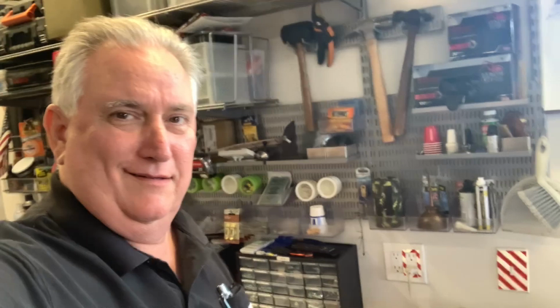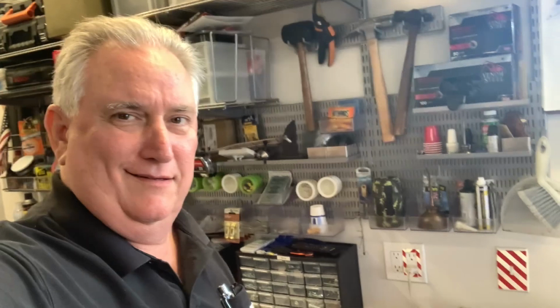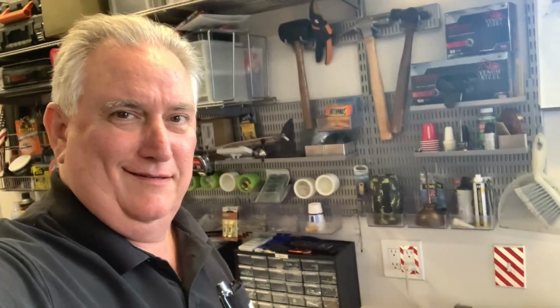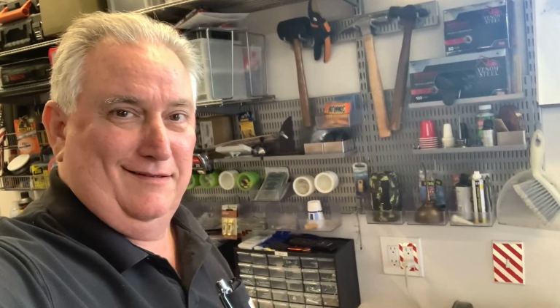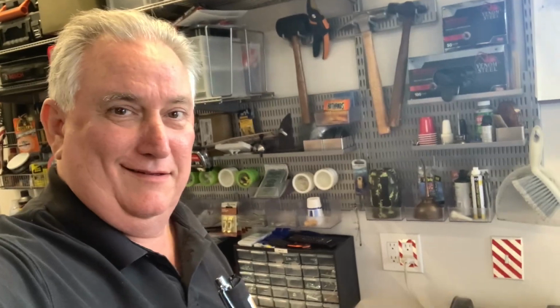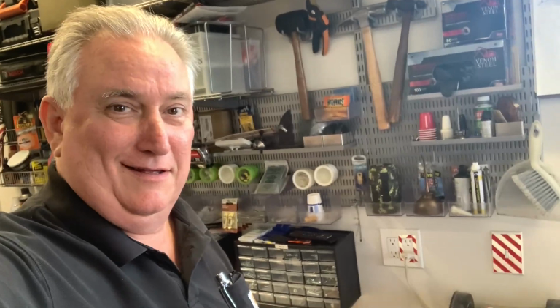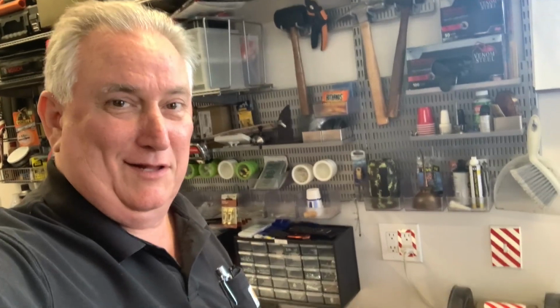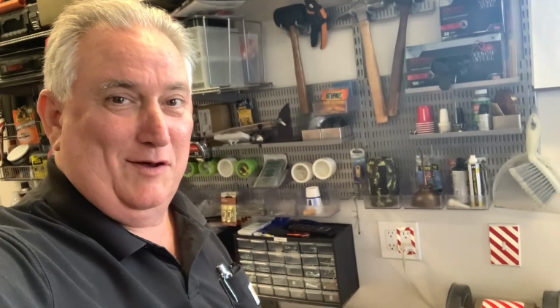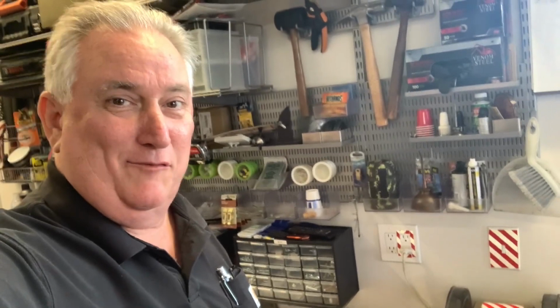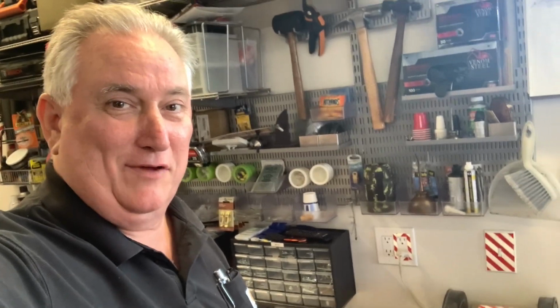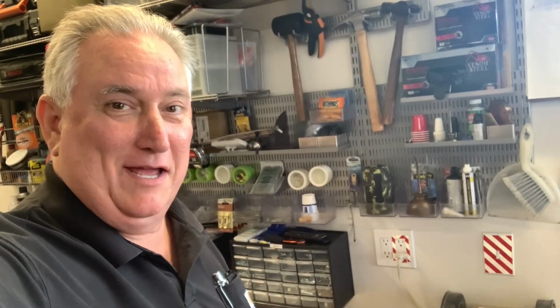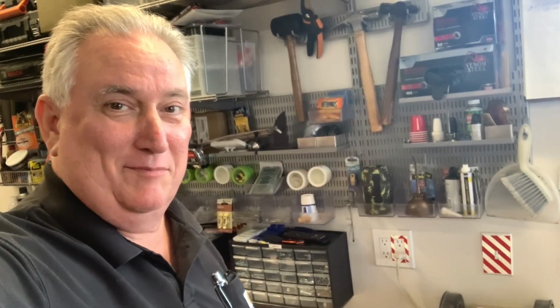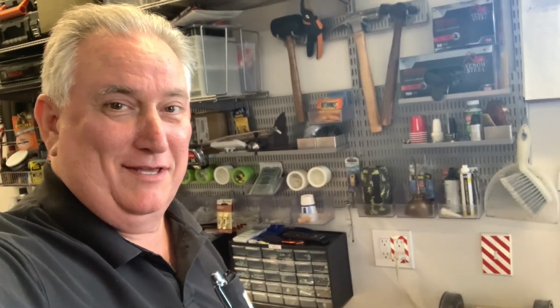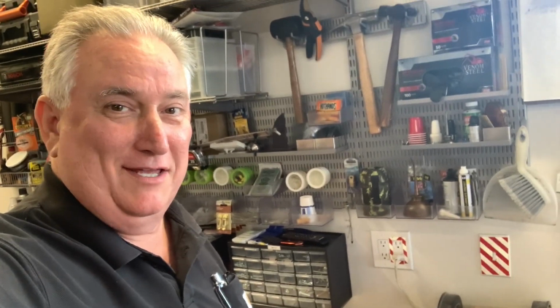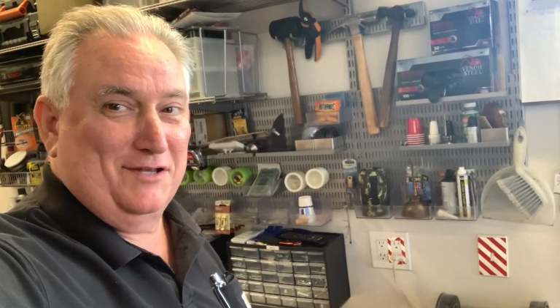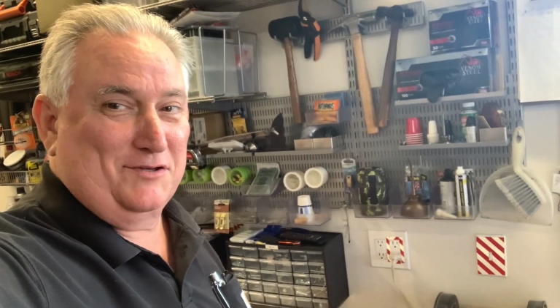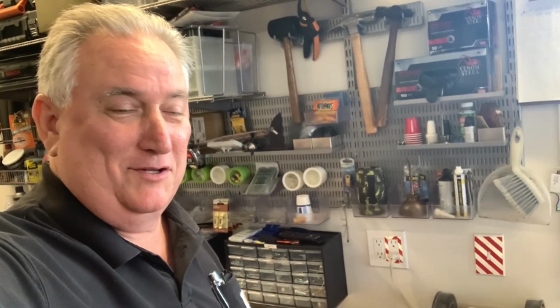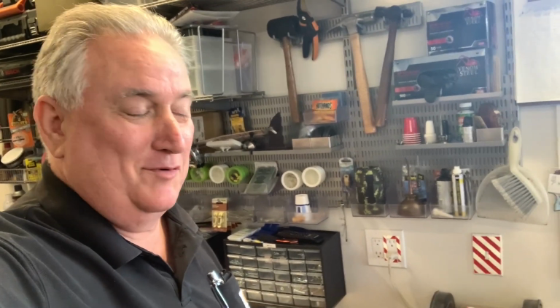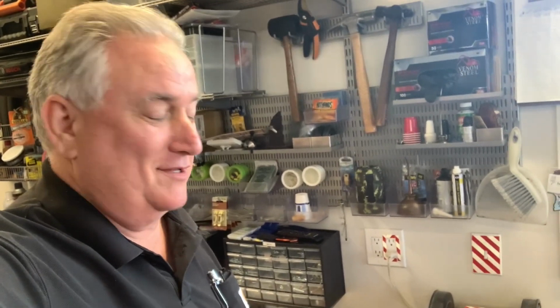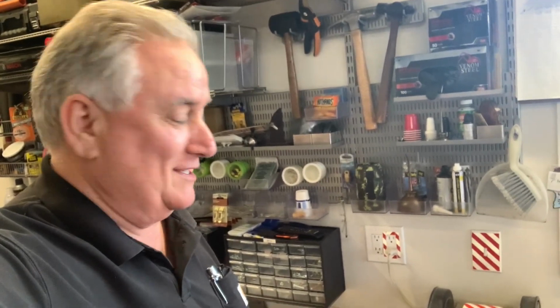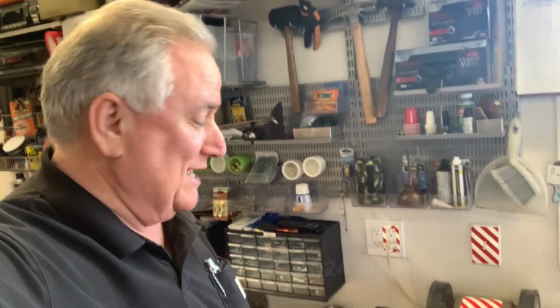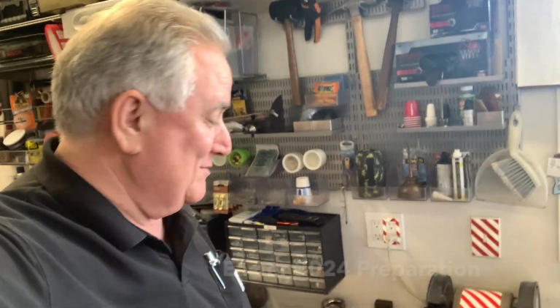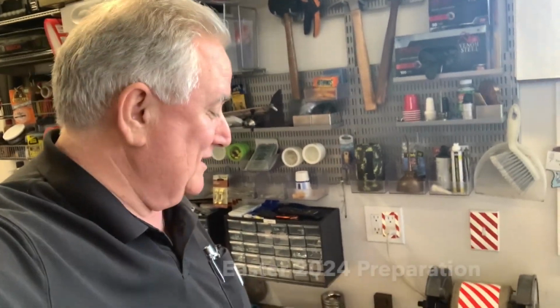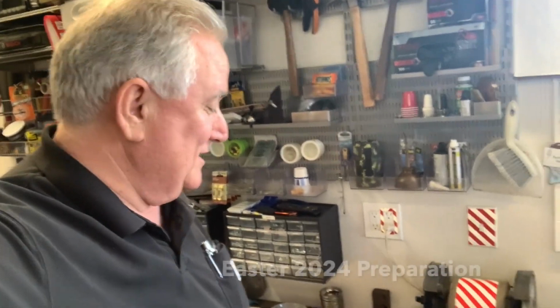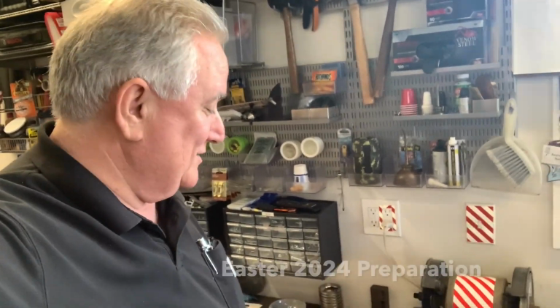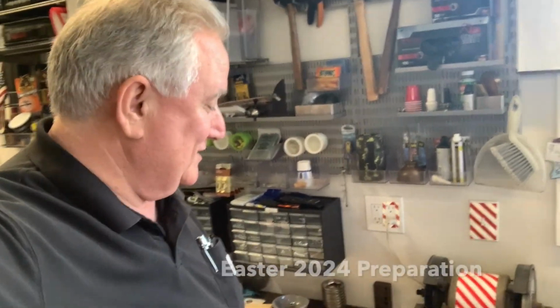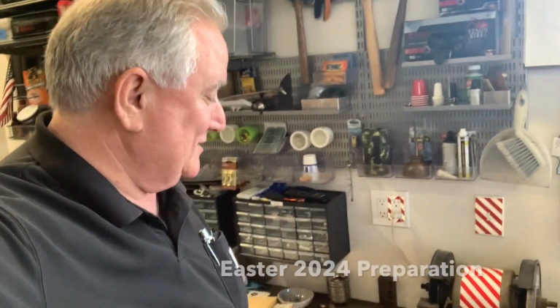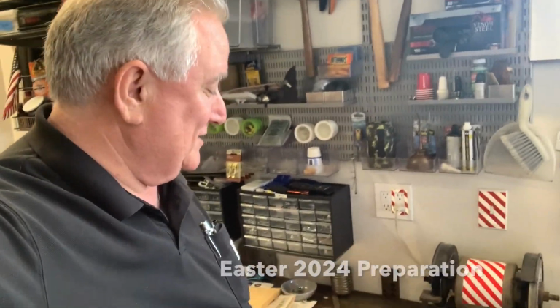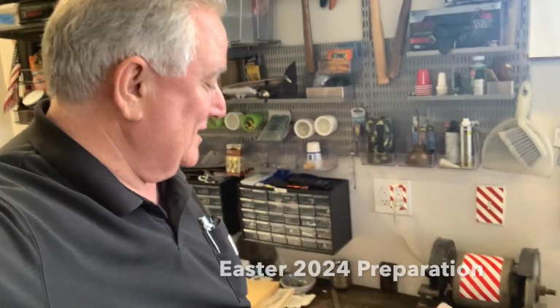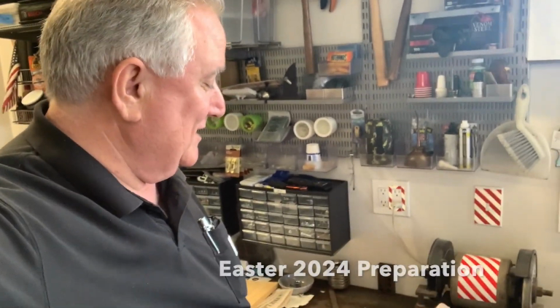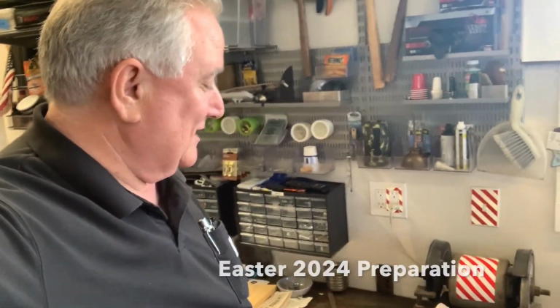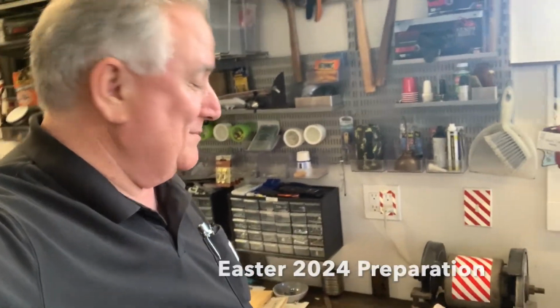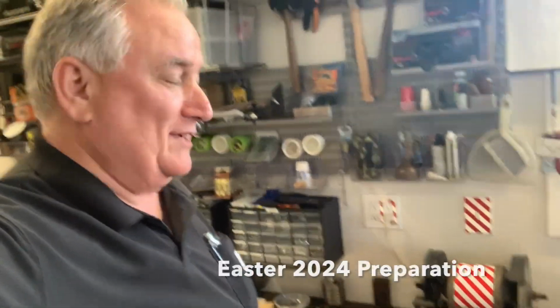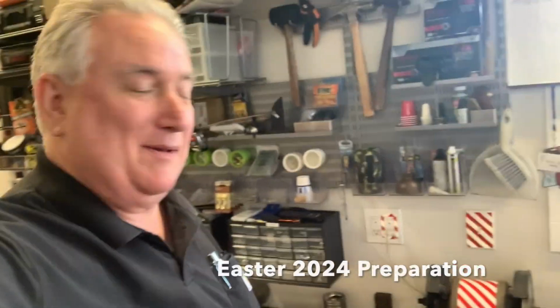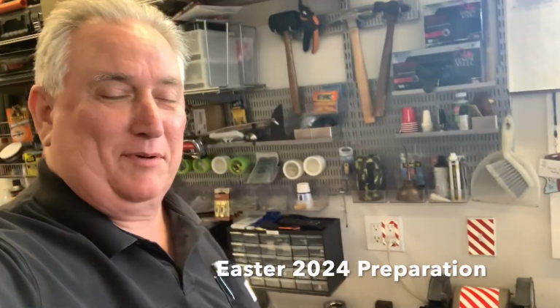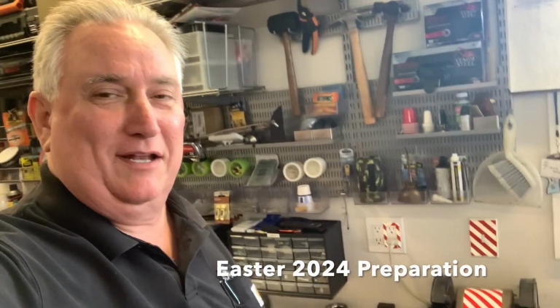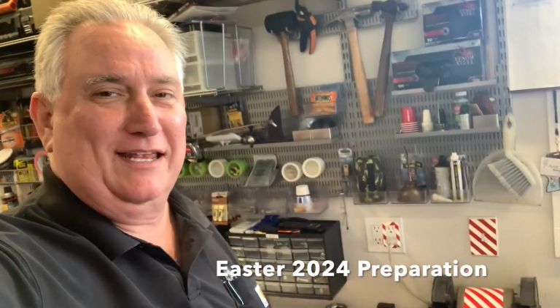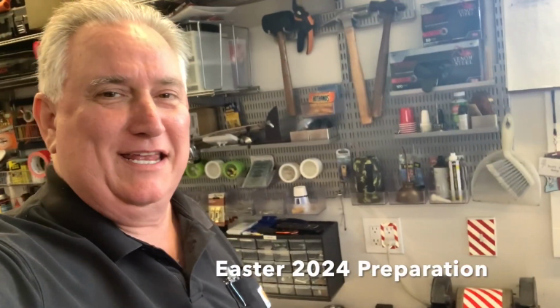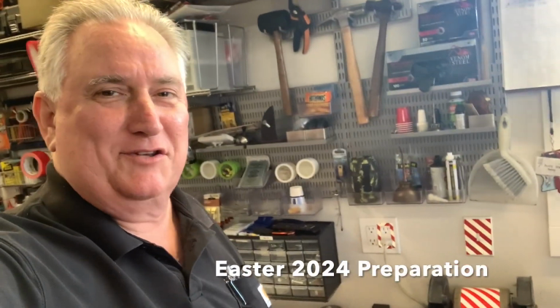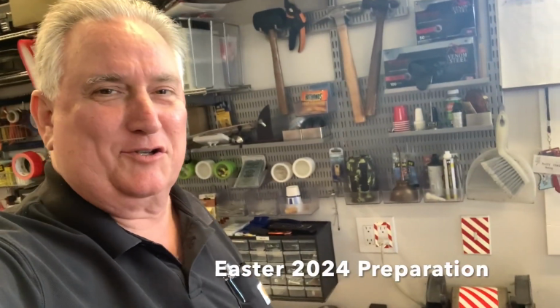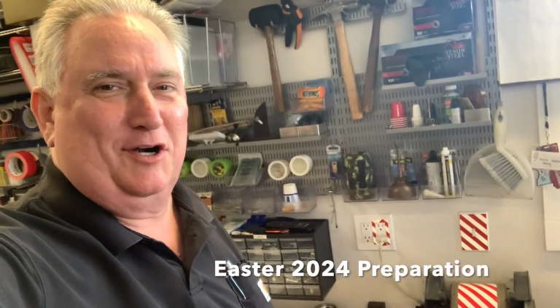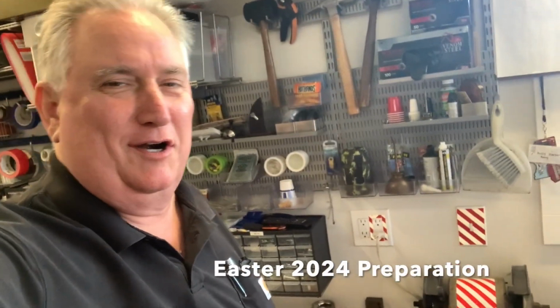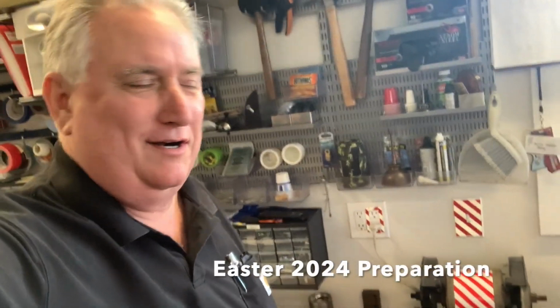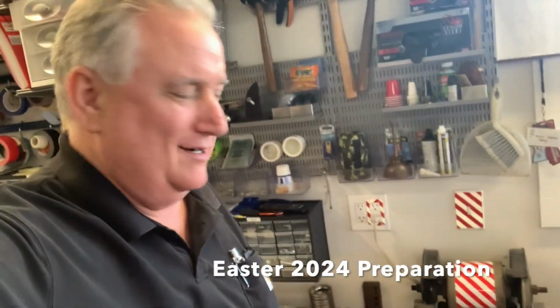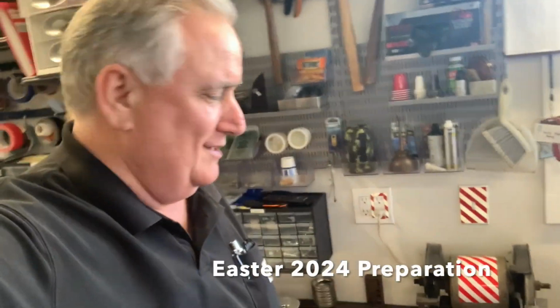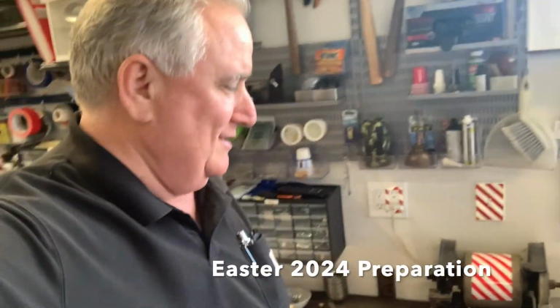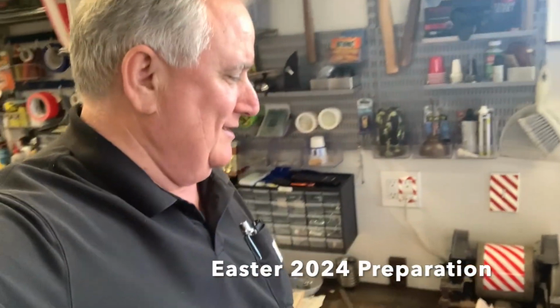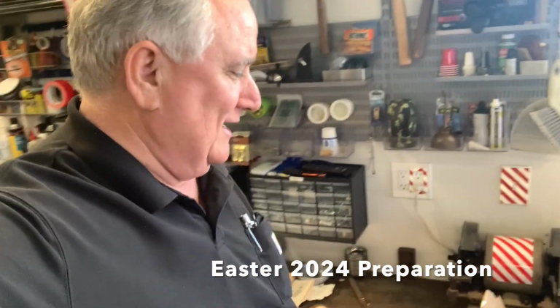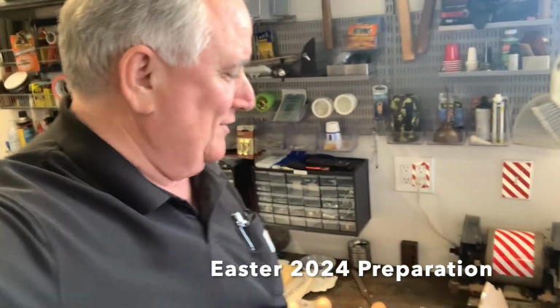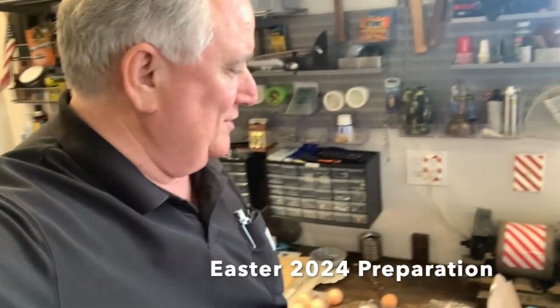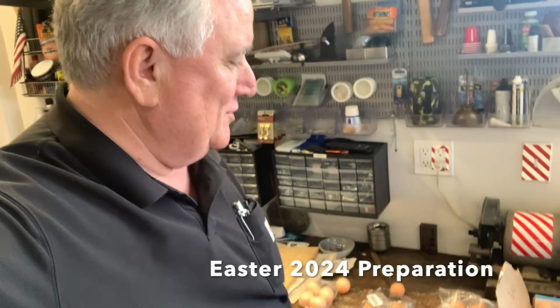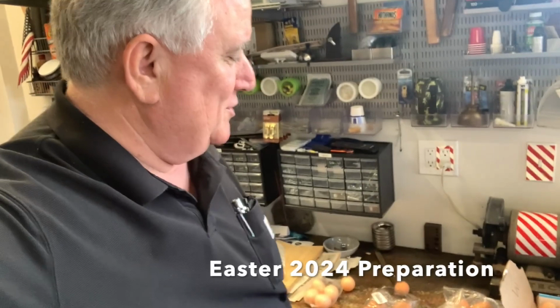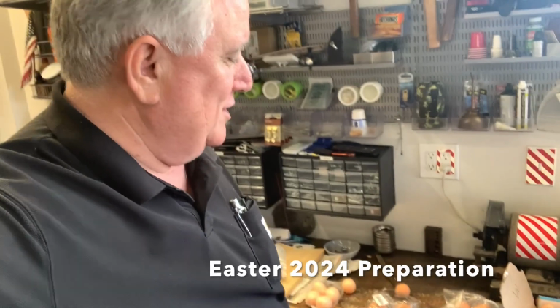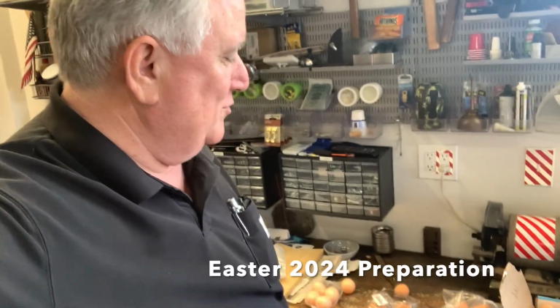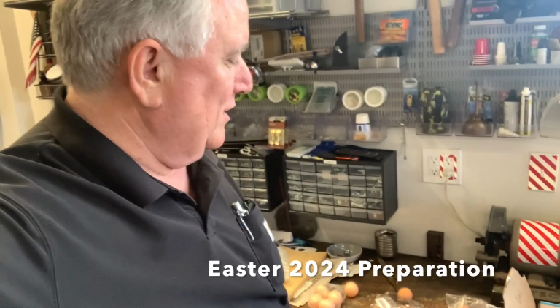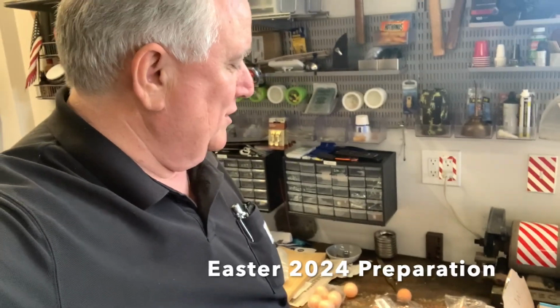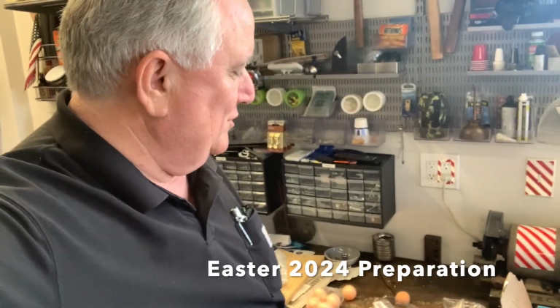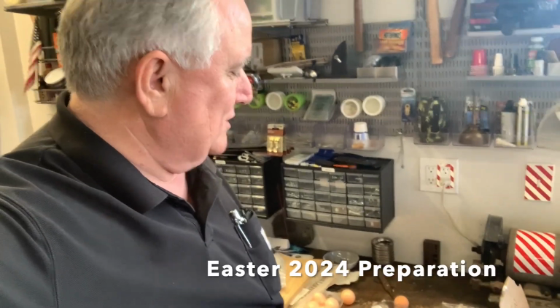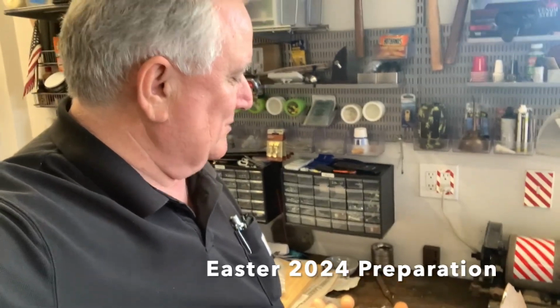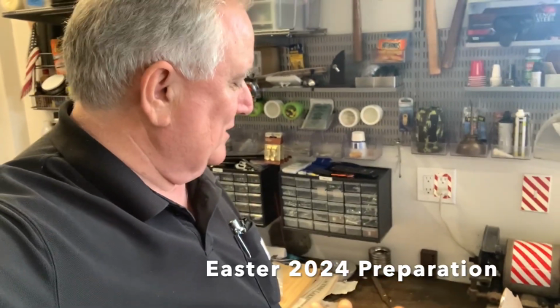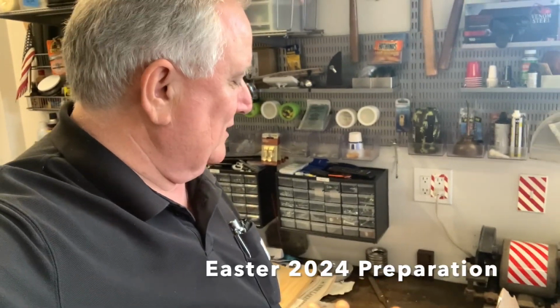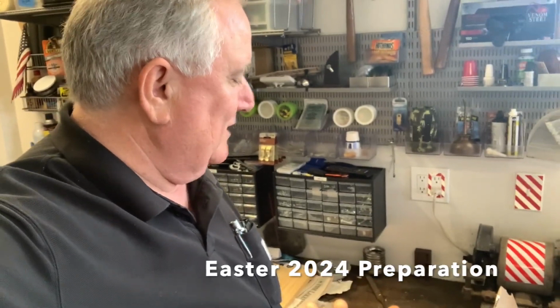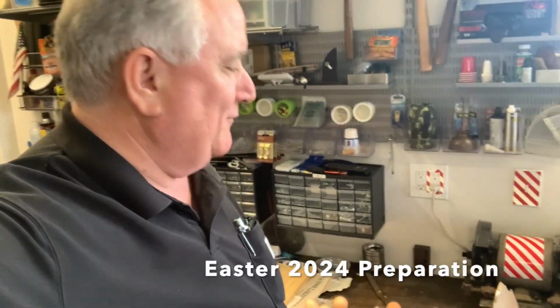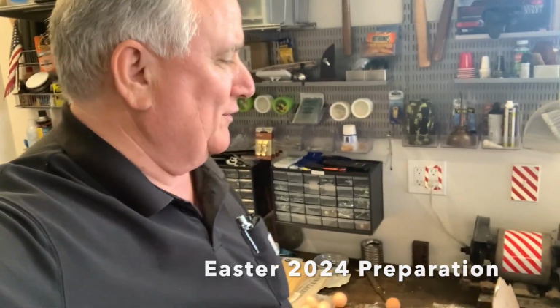Hello, family. Yes, you know what time it is. It's coming up on Easter, and this year we're going to do something different.